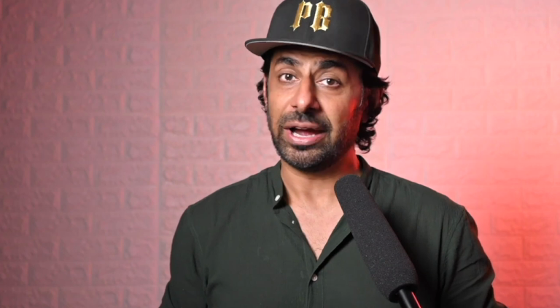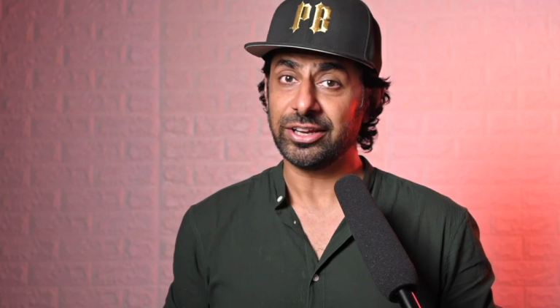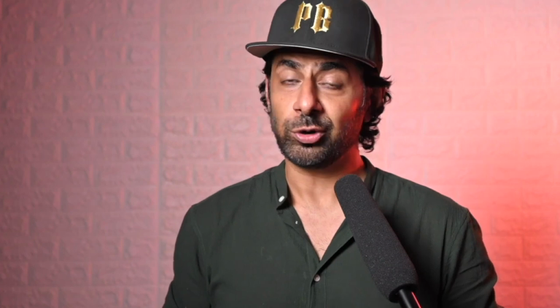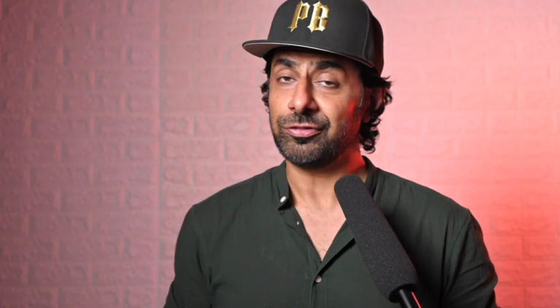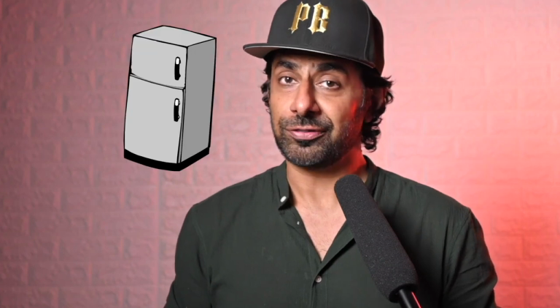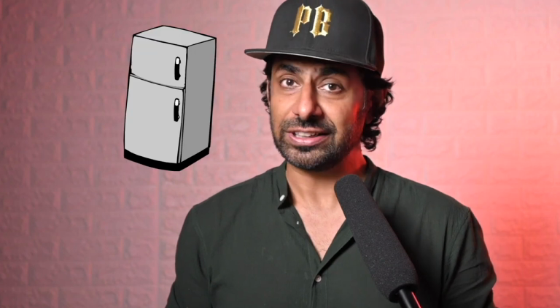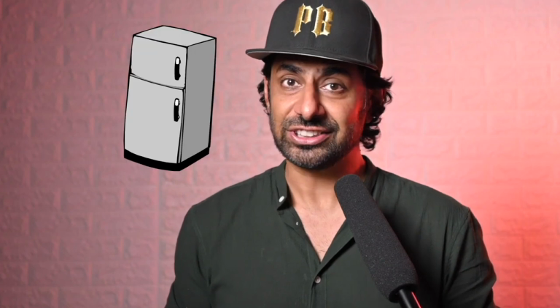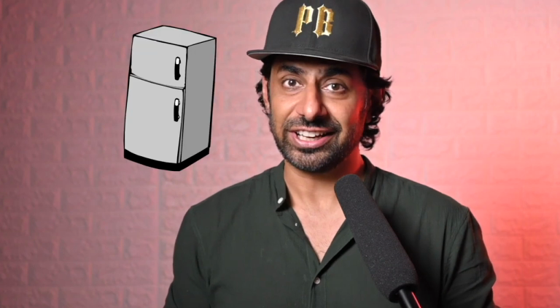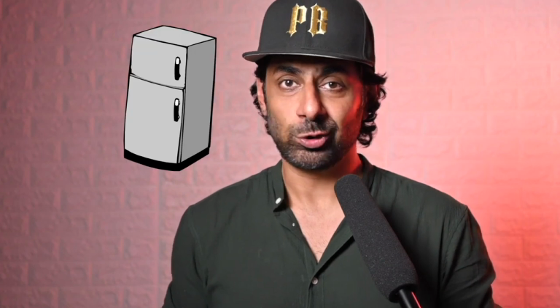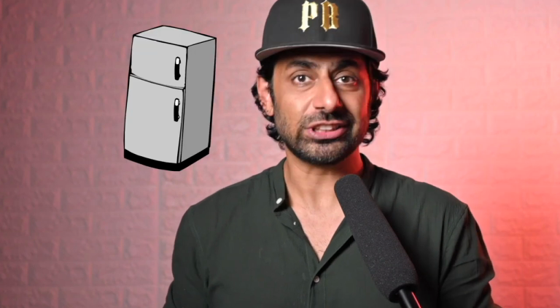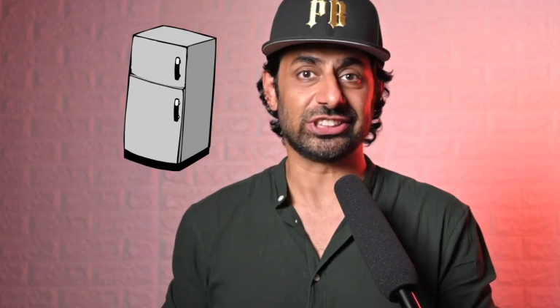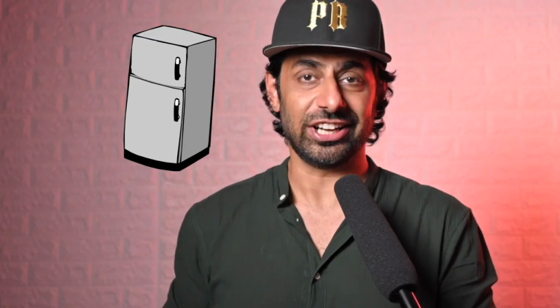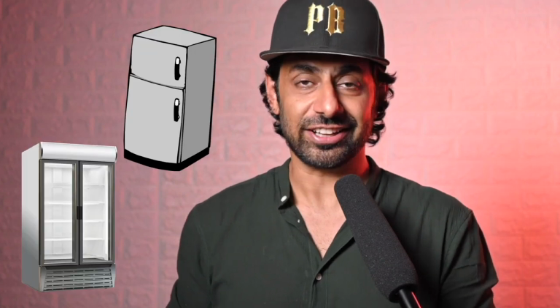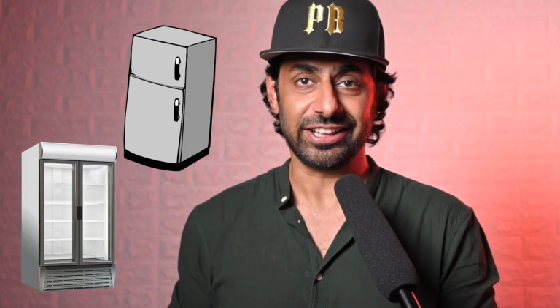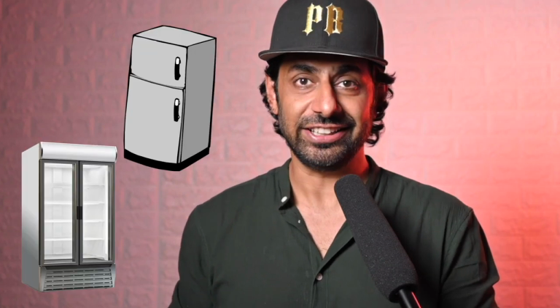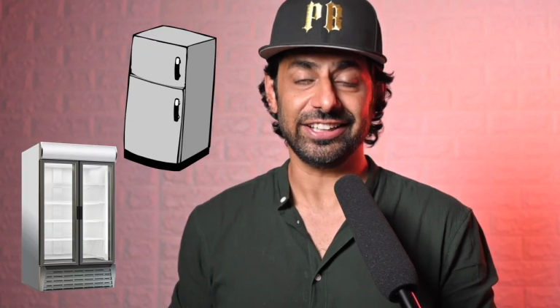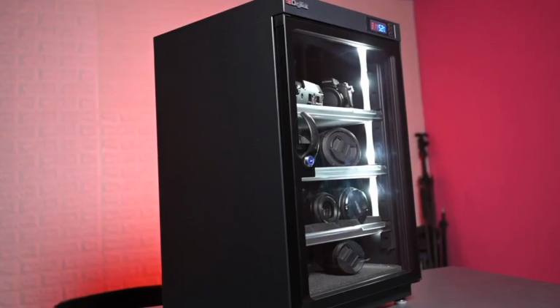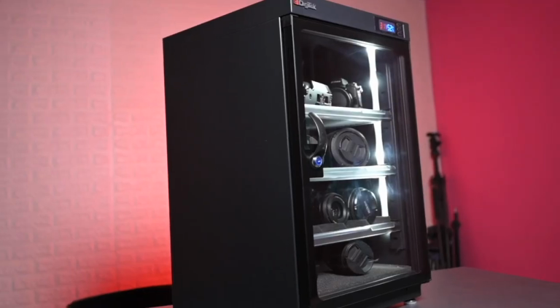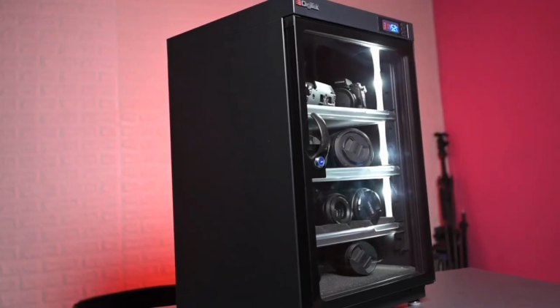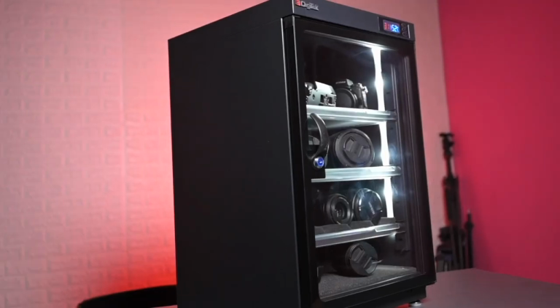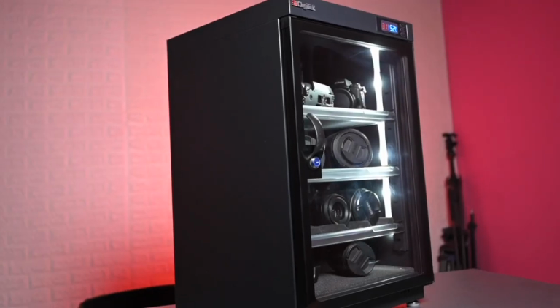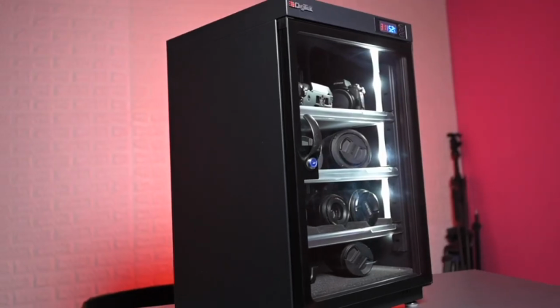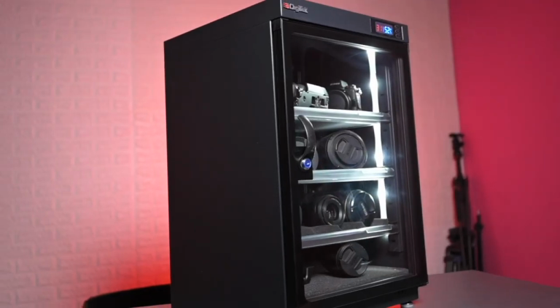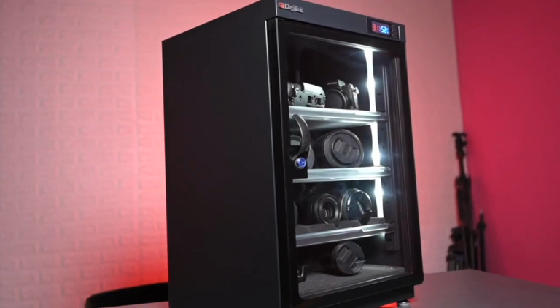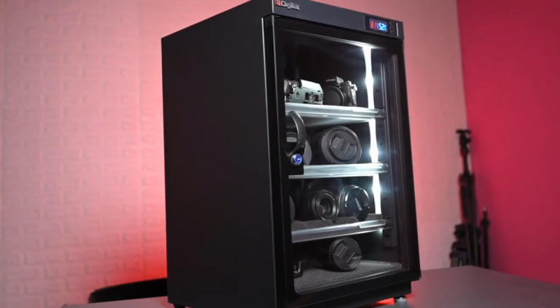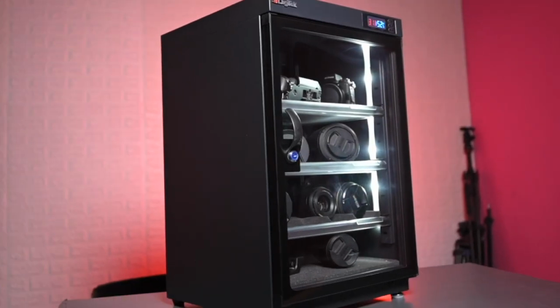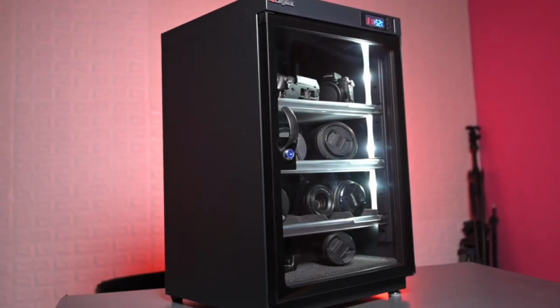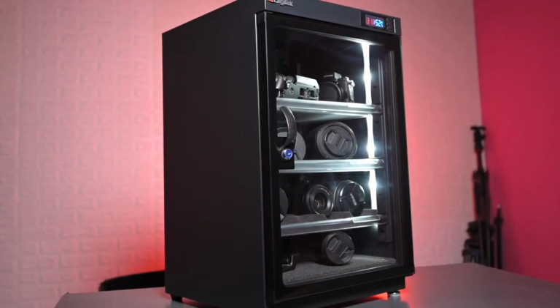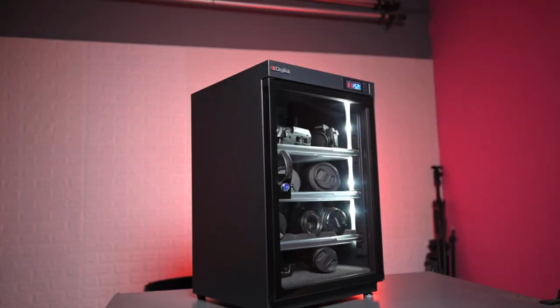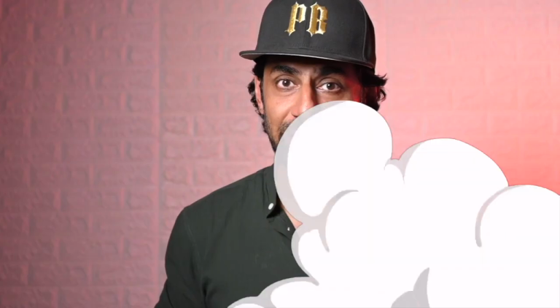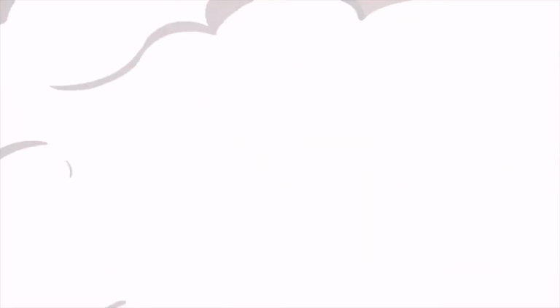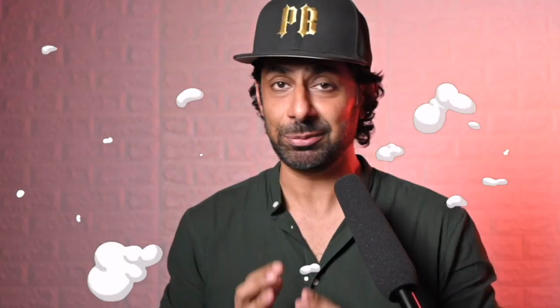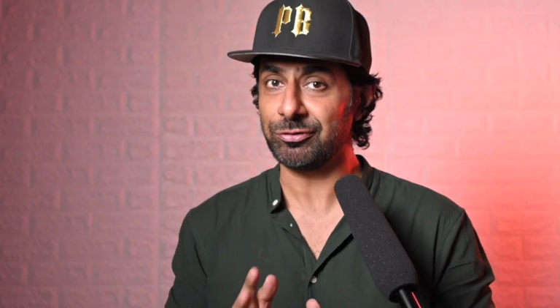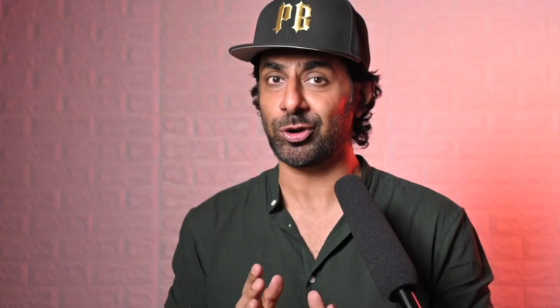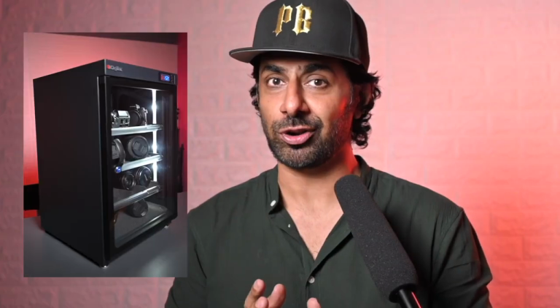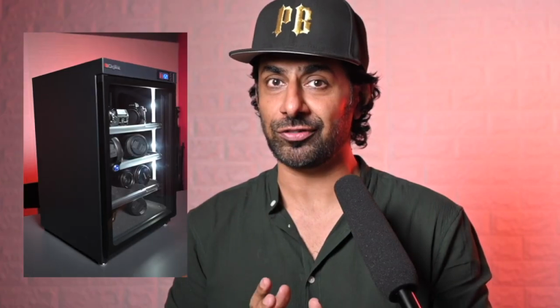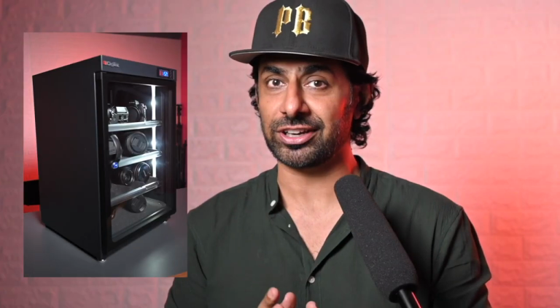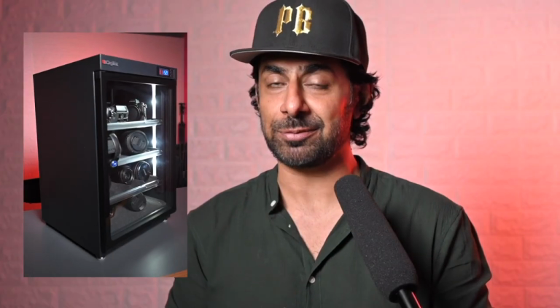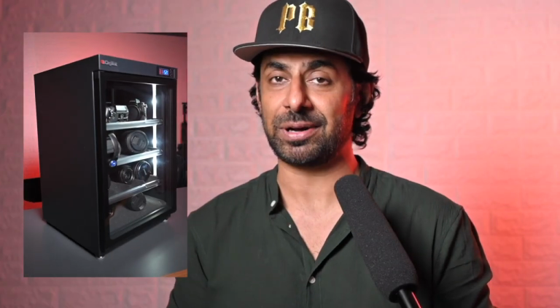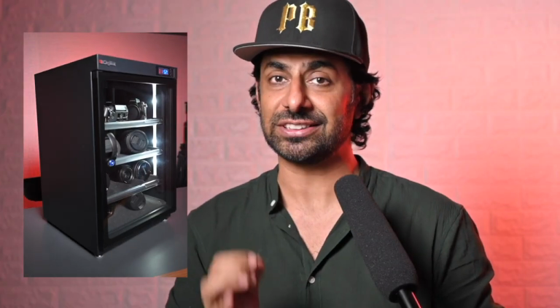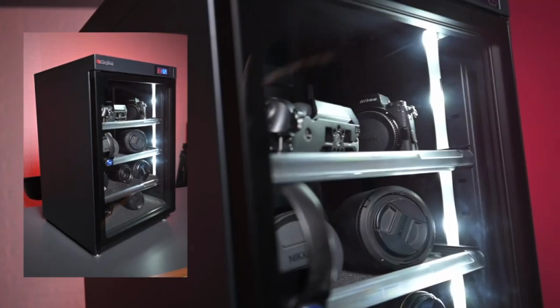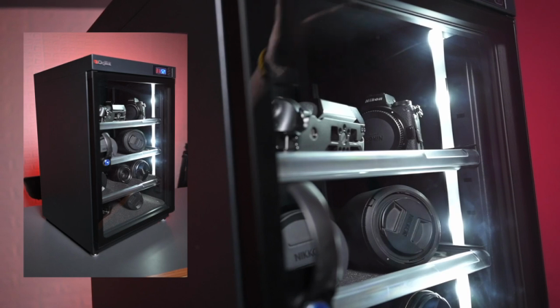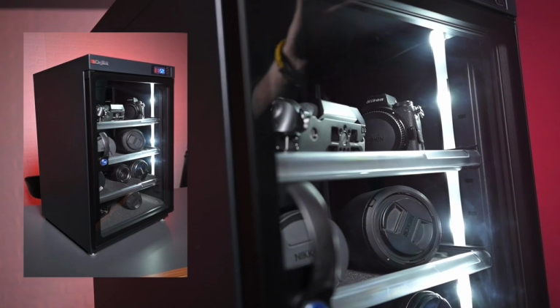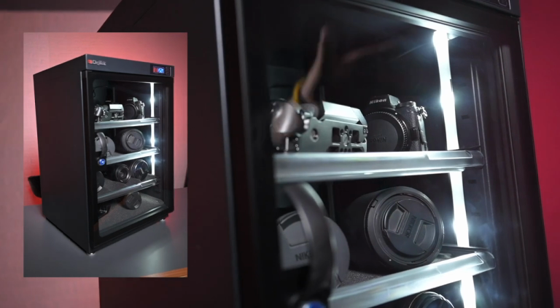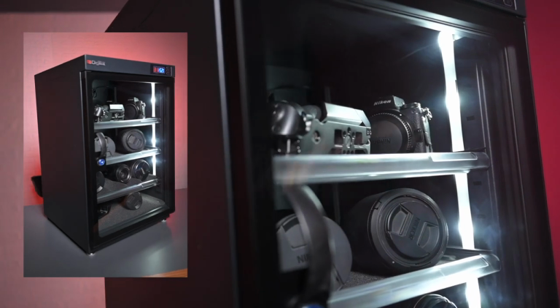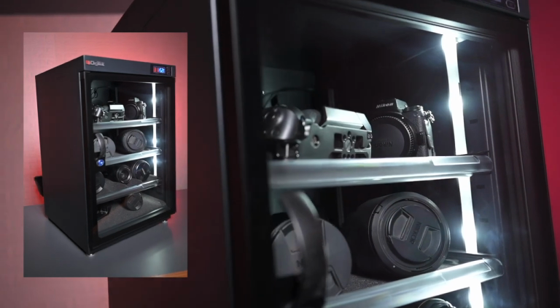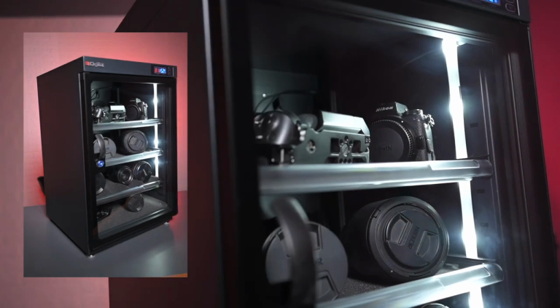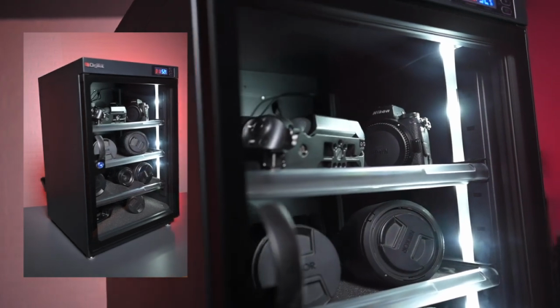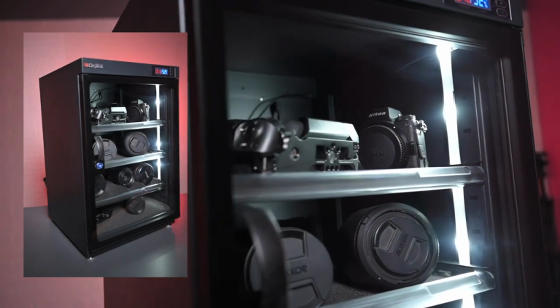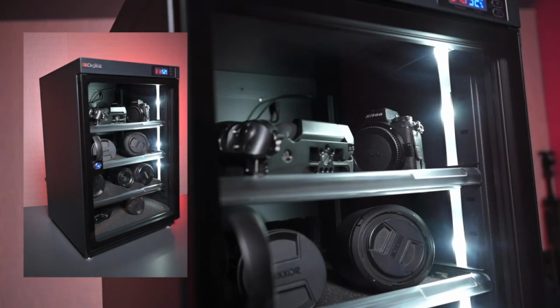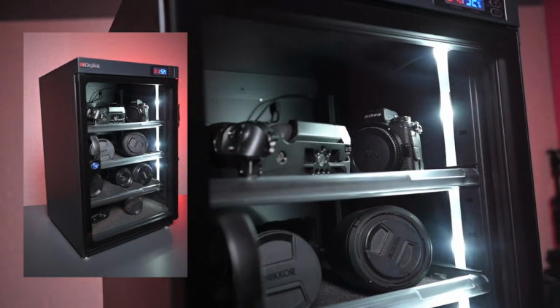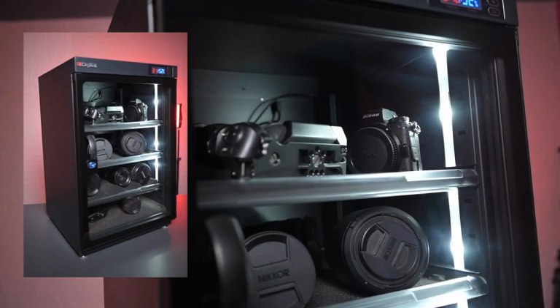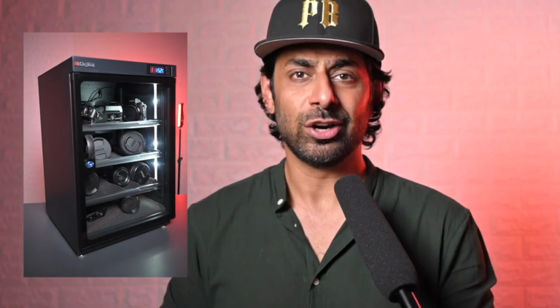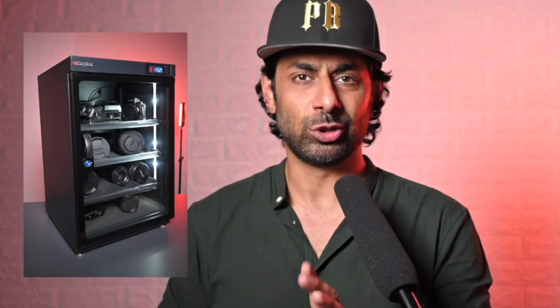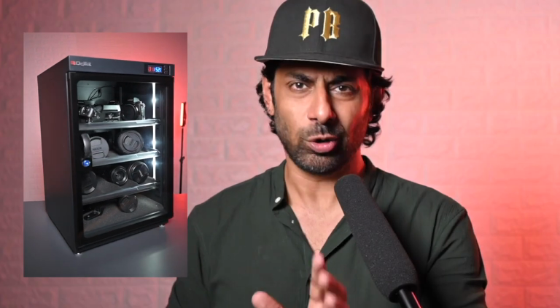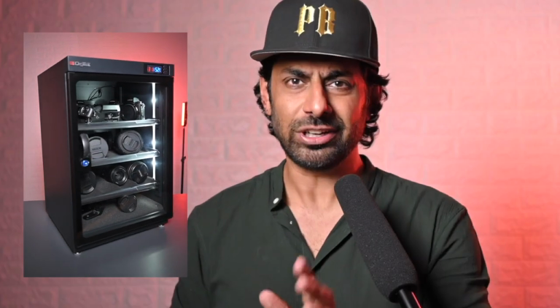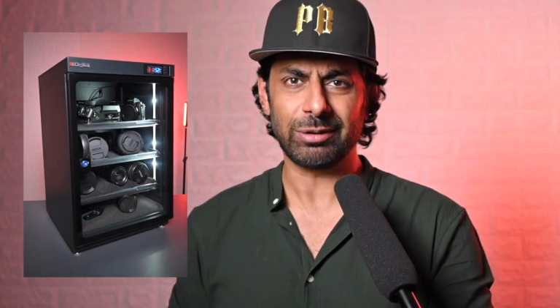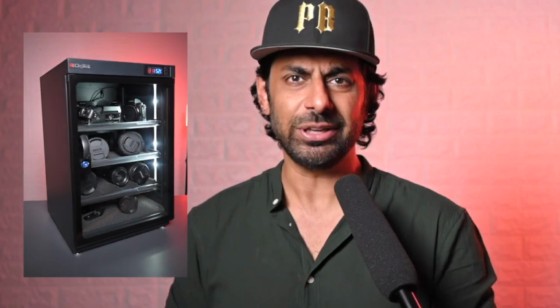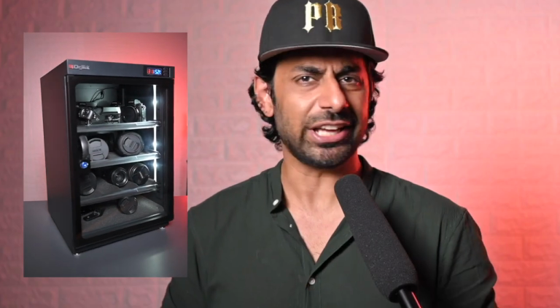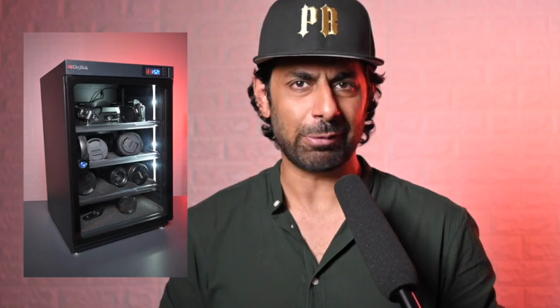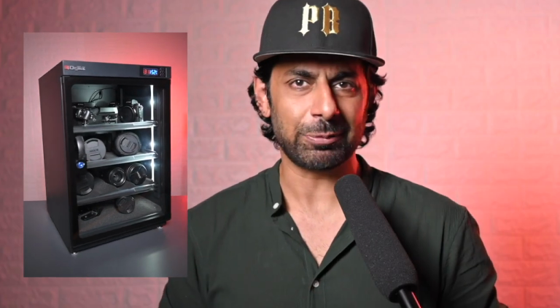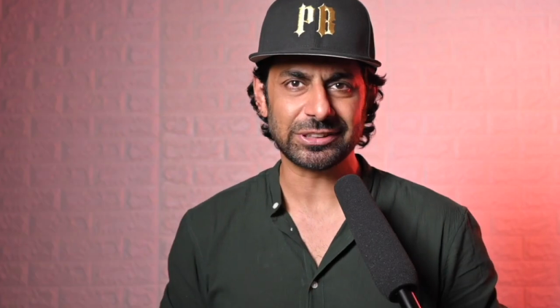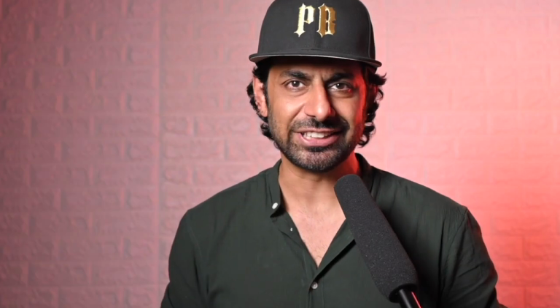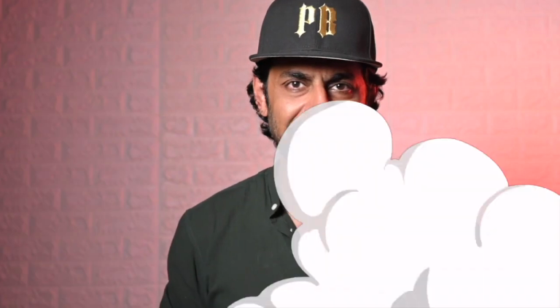This is no fridge, no chiller. This is Digitech's dry cabinet. All photographers have this — don't tell me that you don't have it.